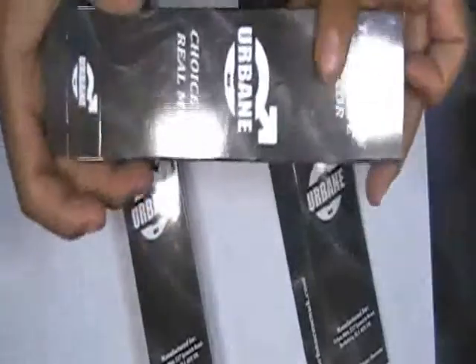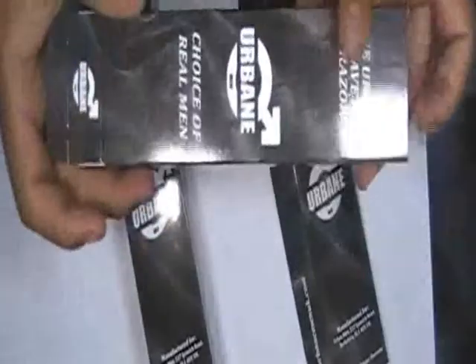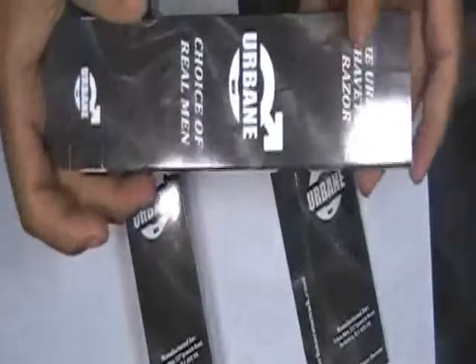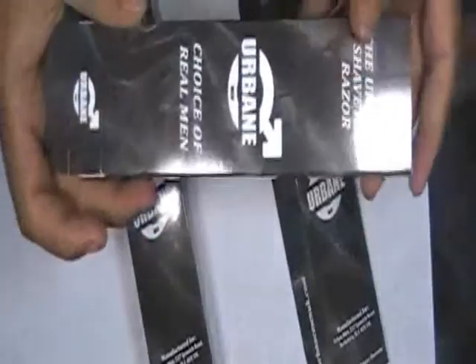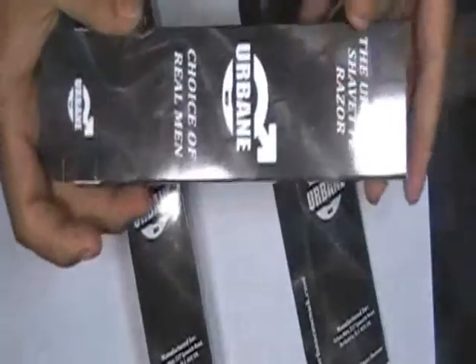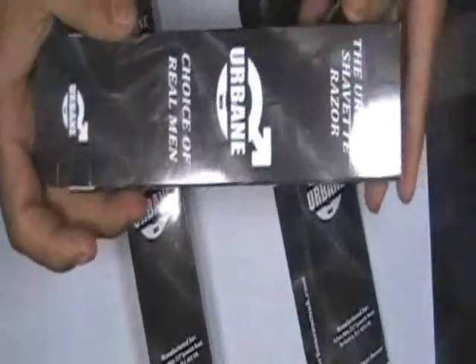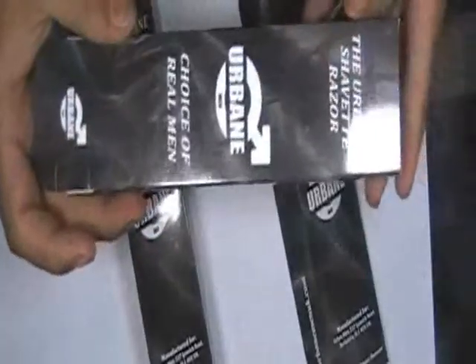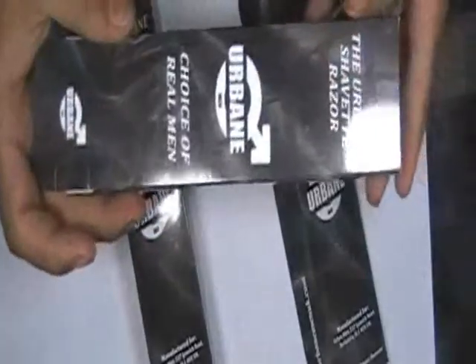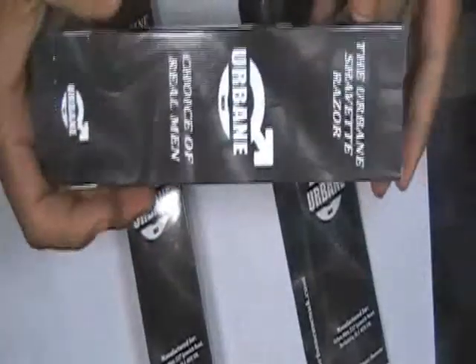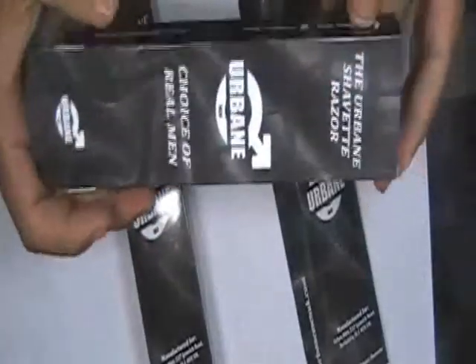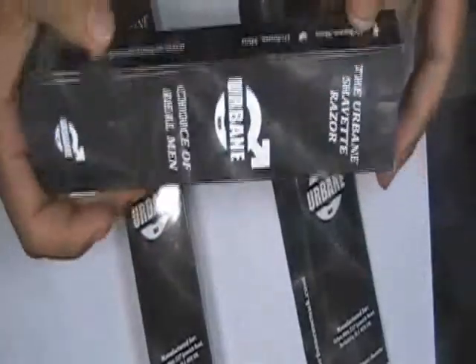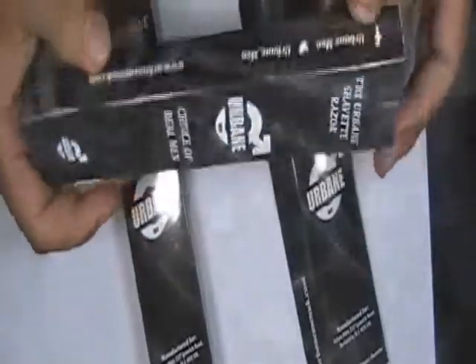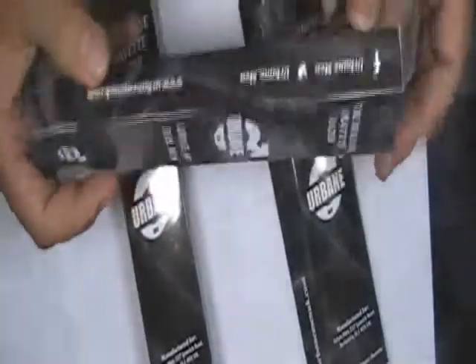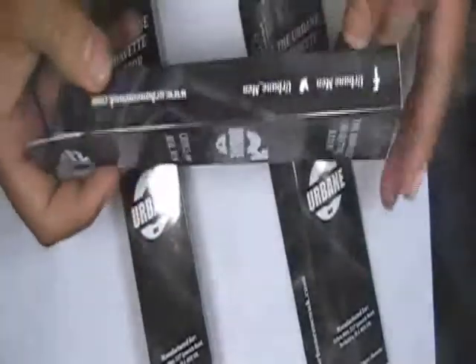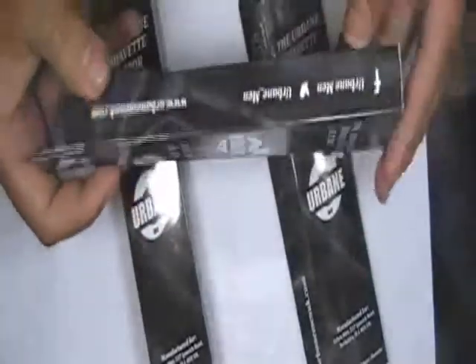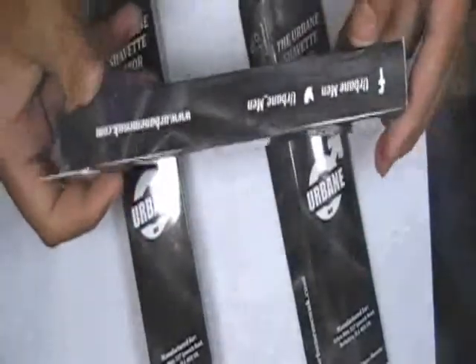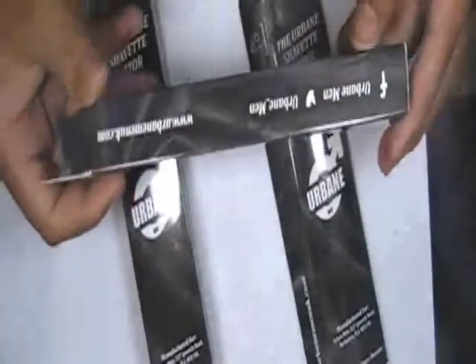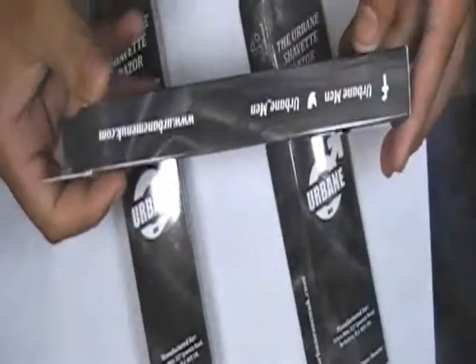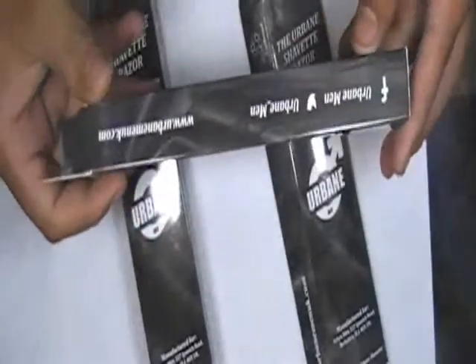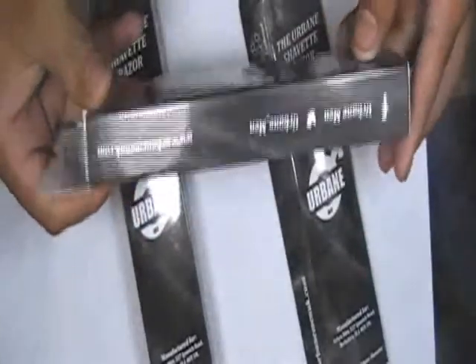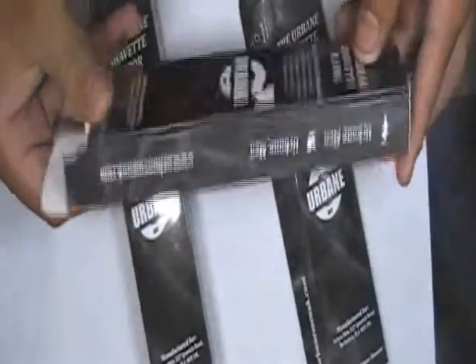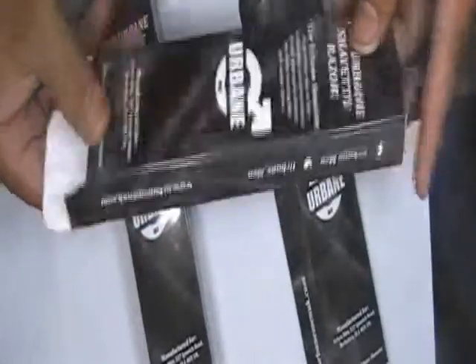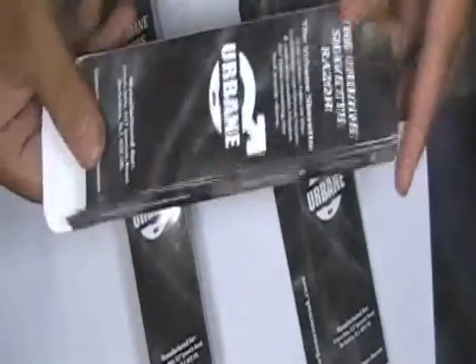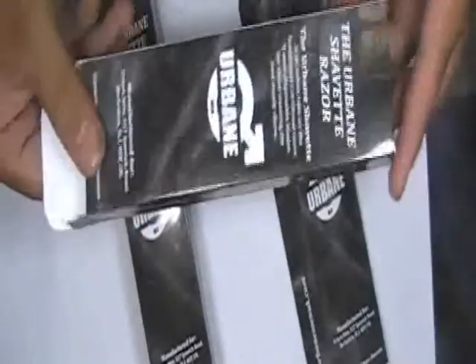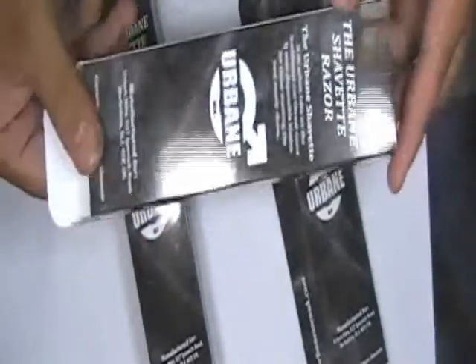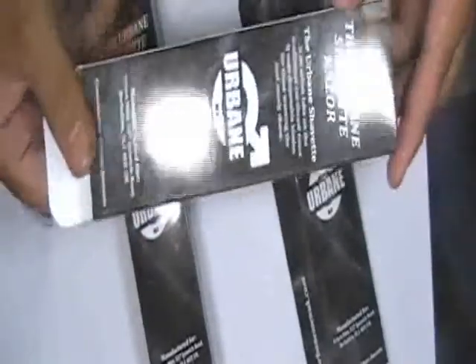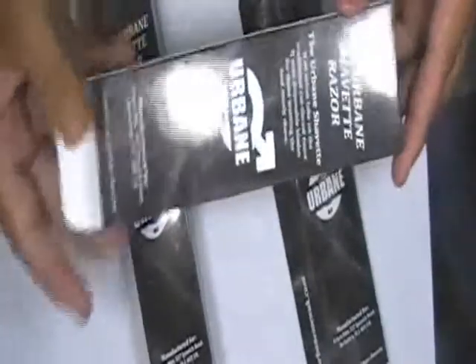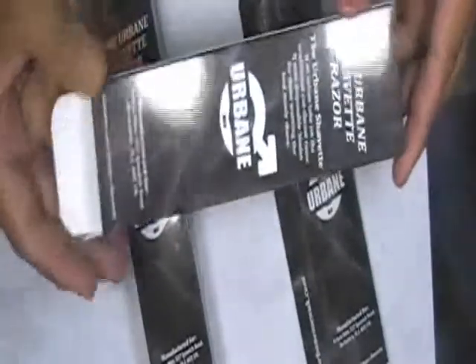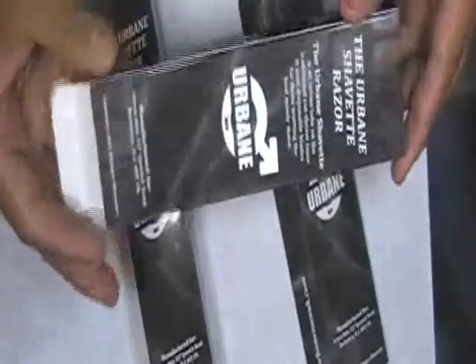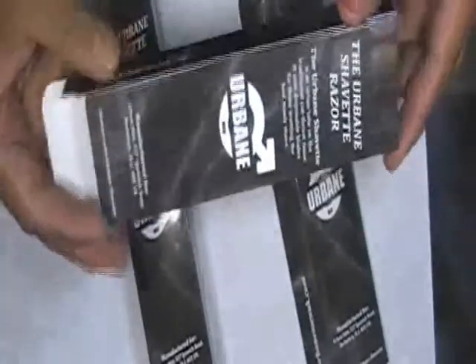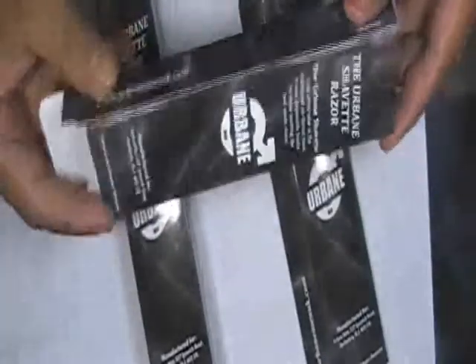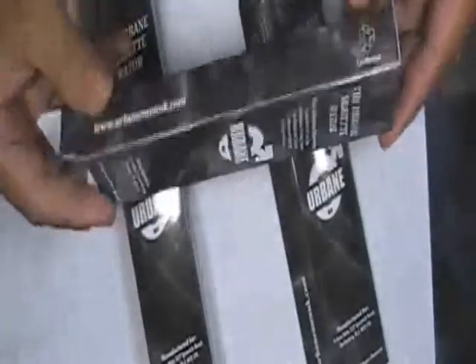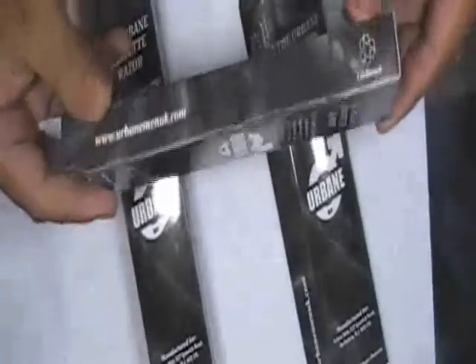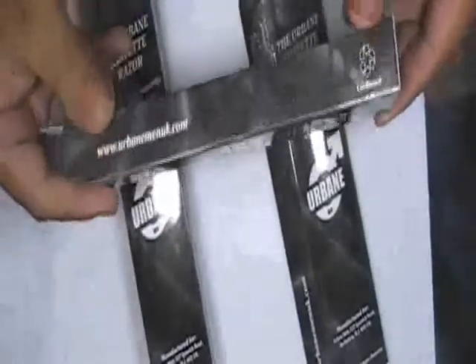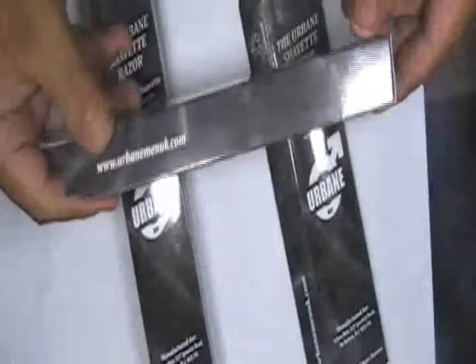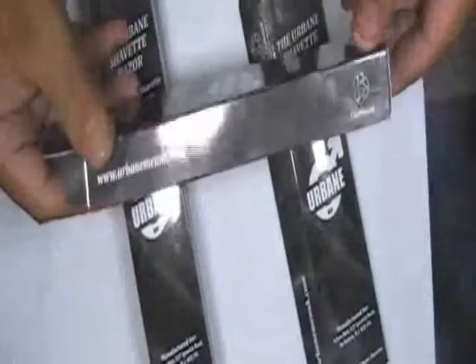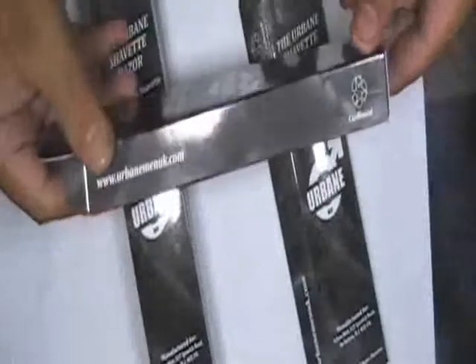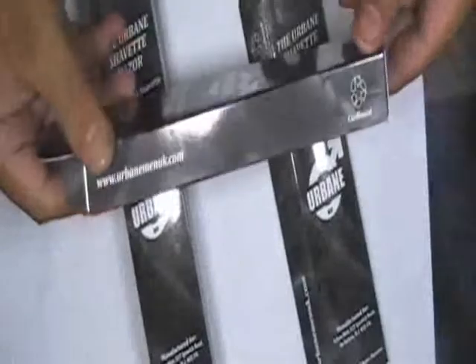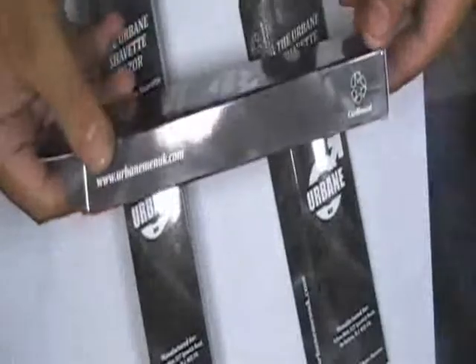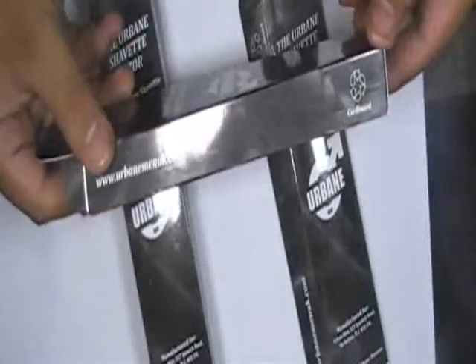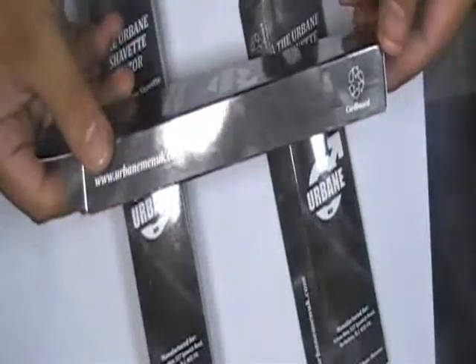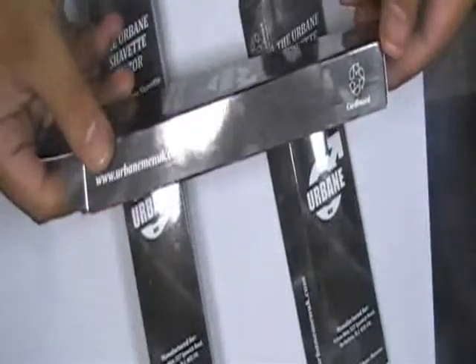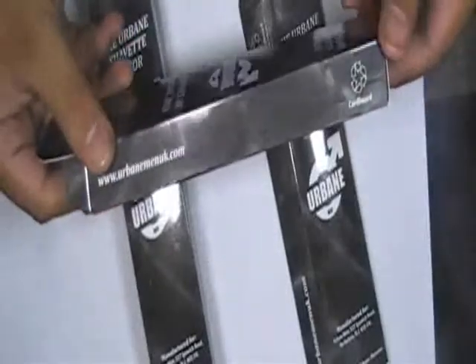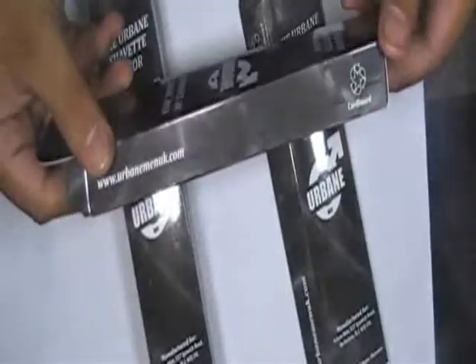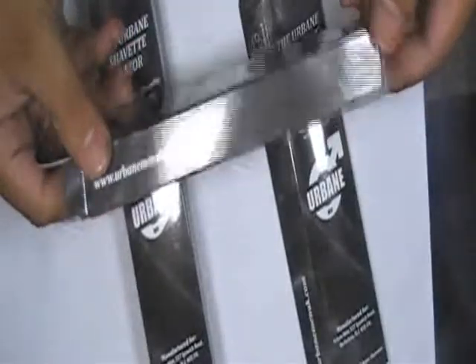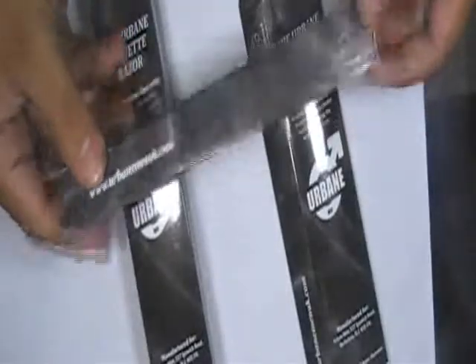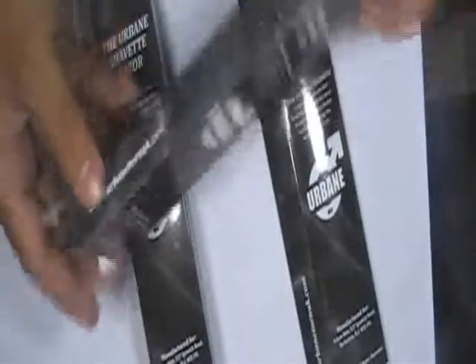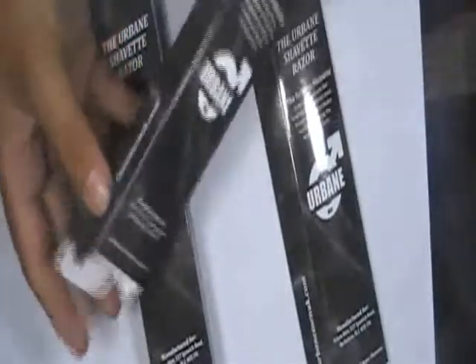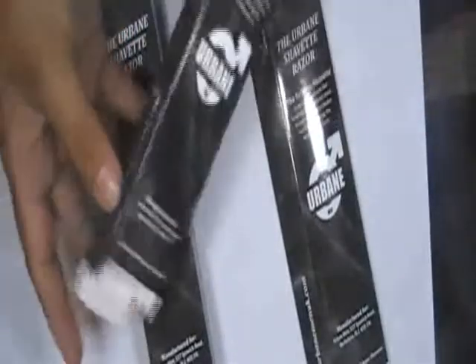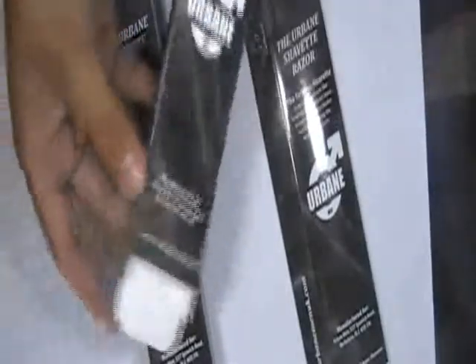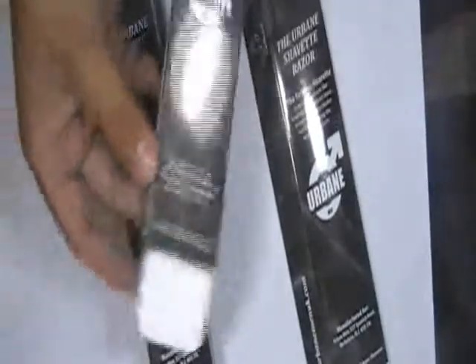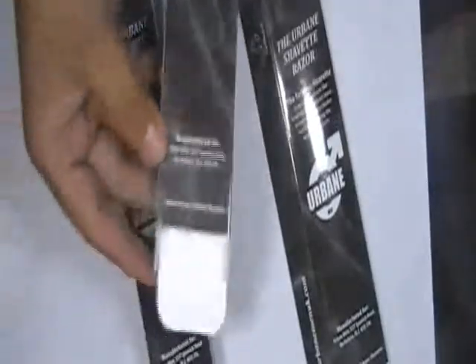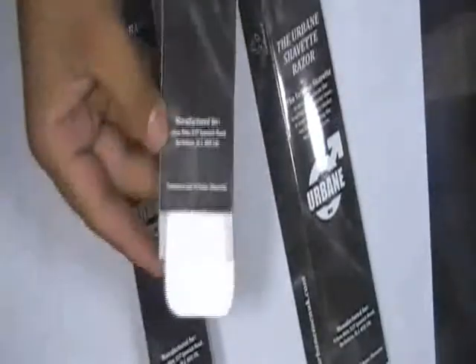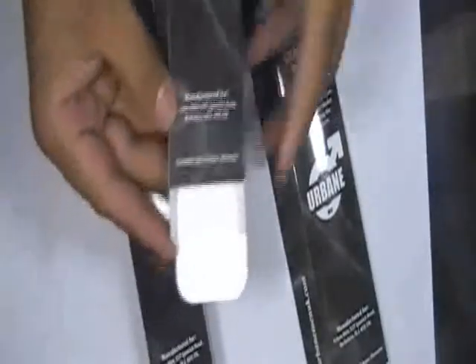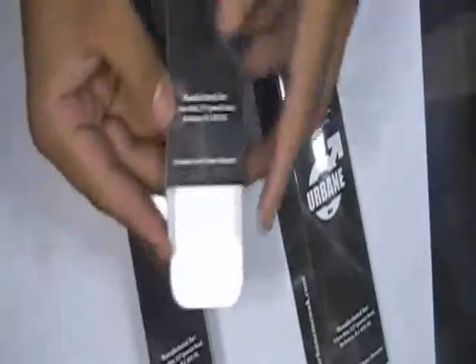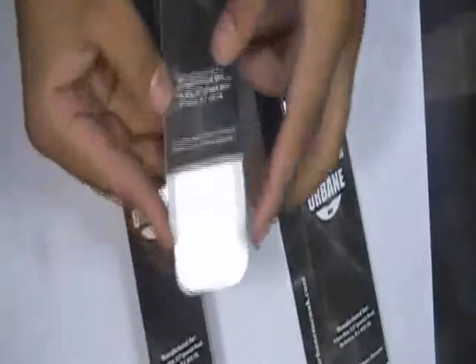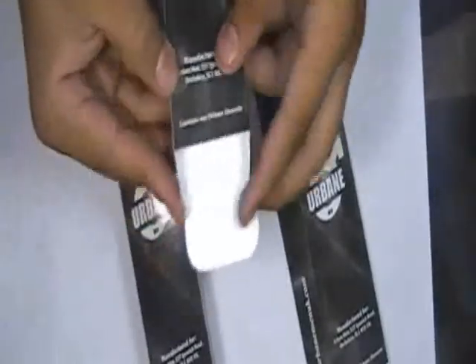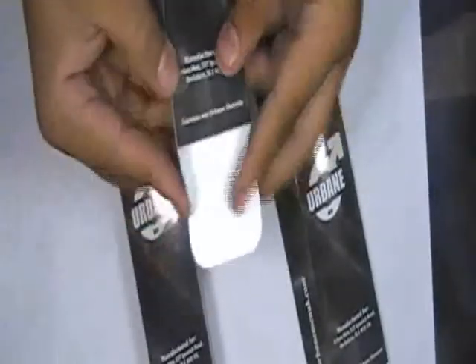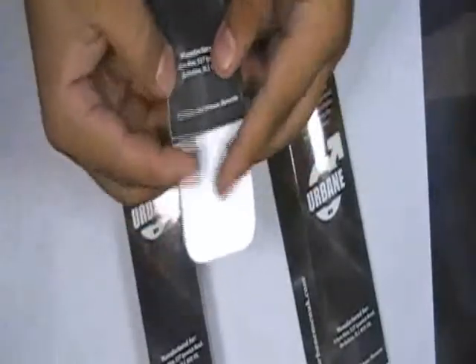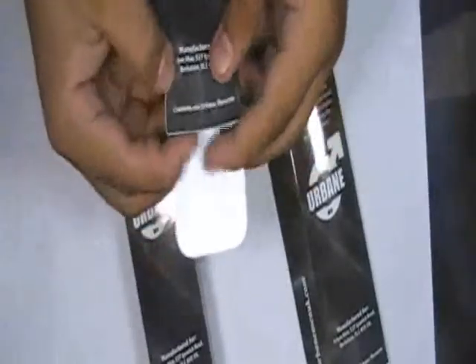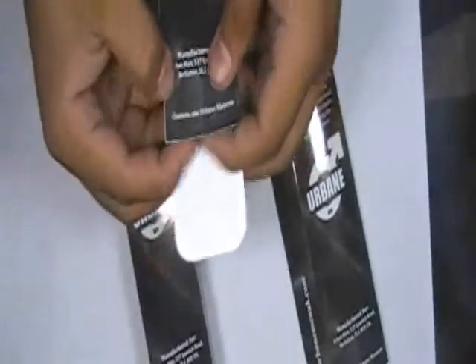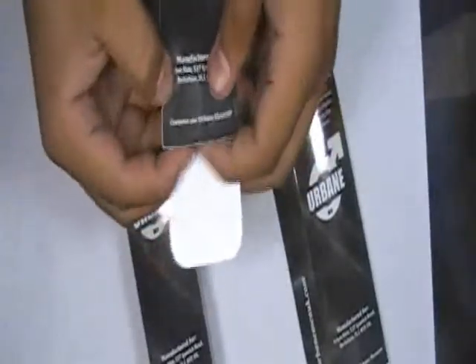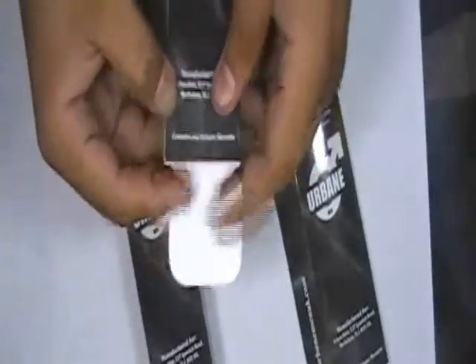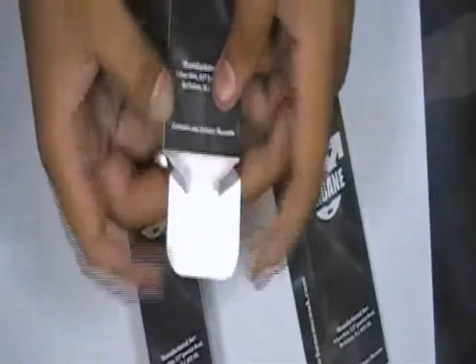We also do spot UV on selected areas of the boxes if you require. You can also choose to have foiling on the boxes.